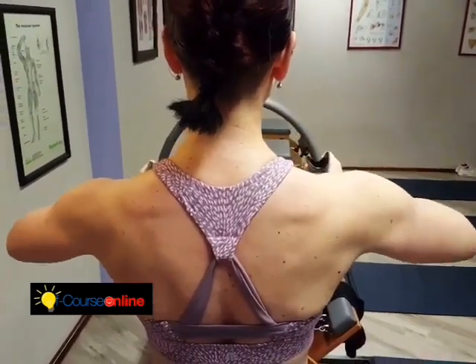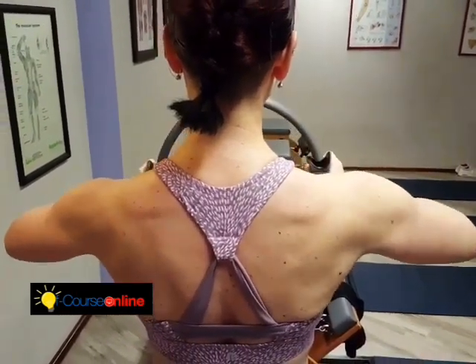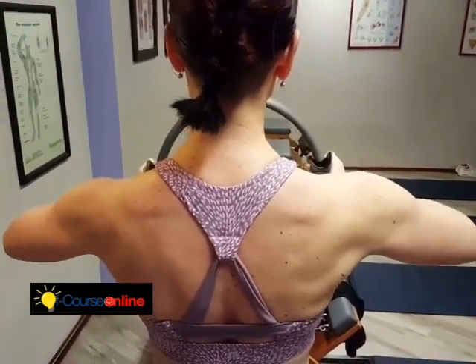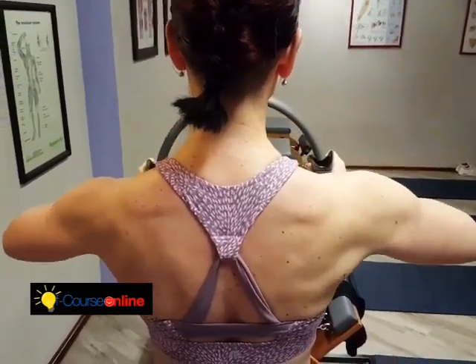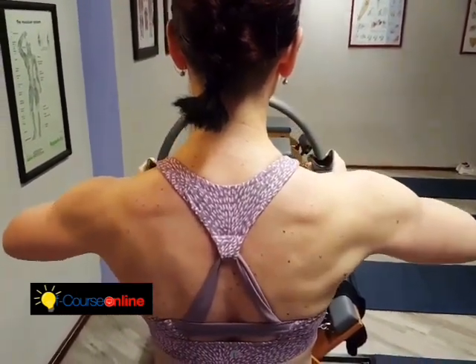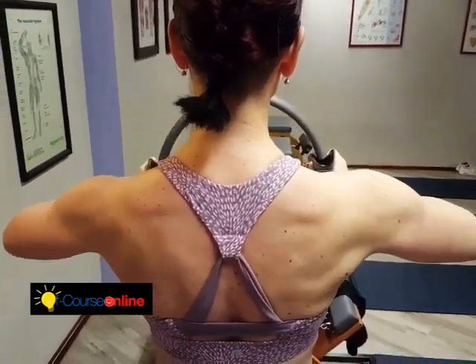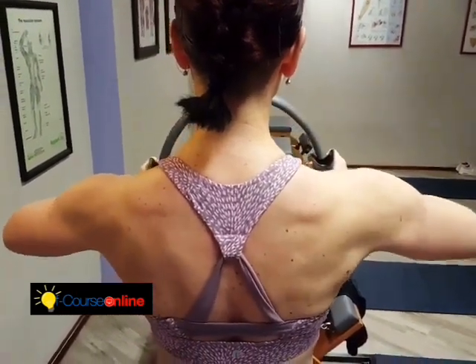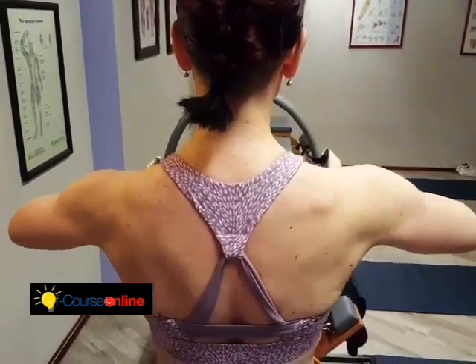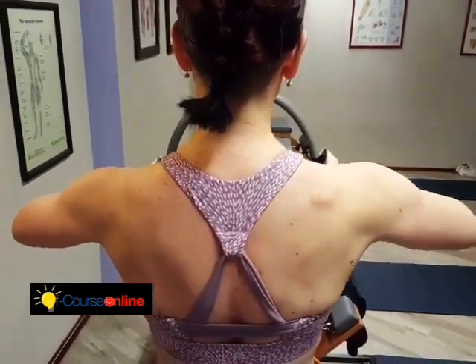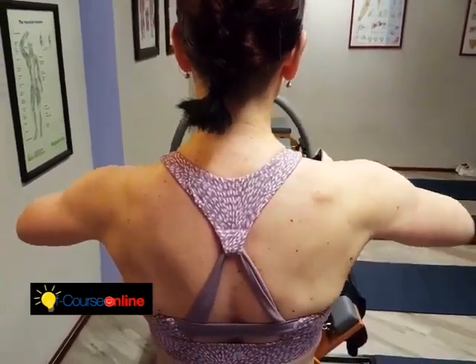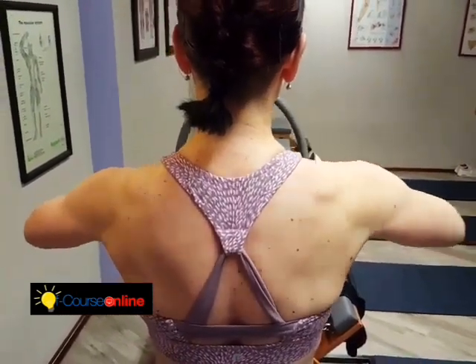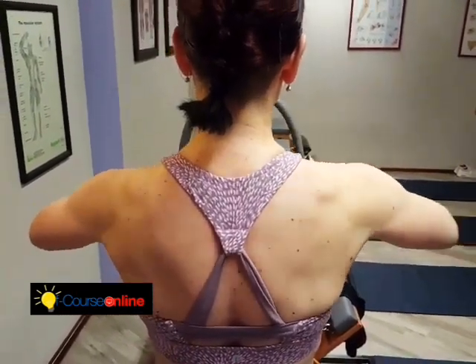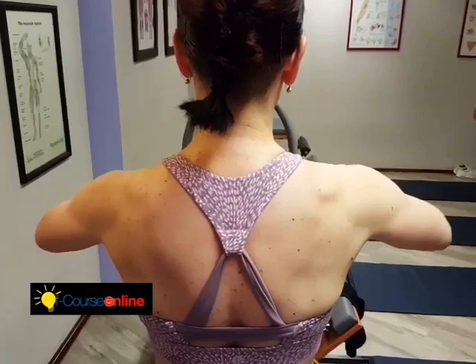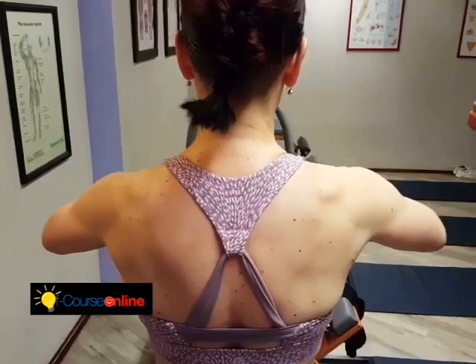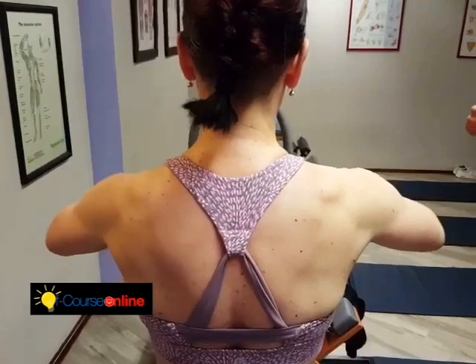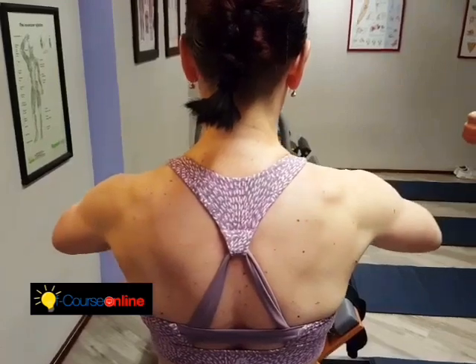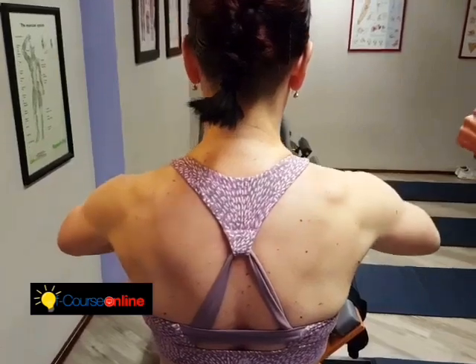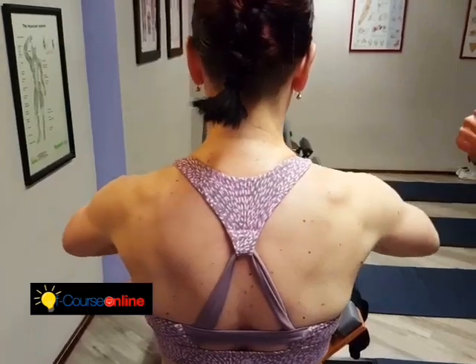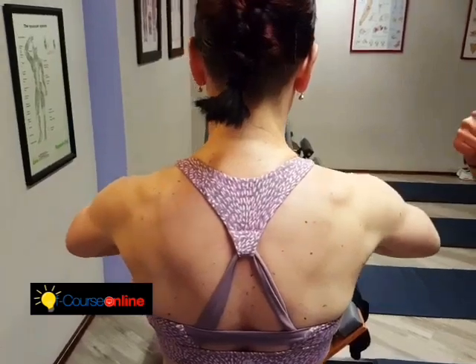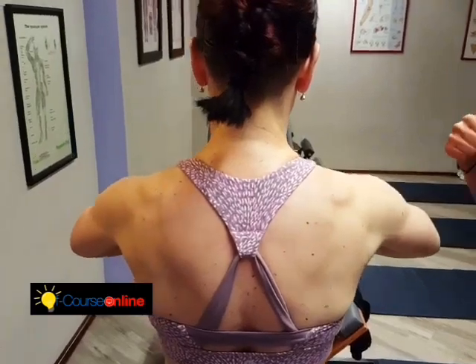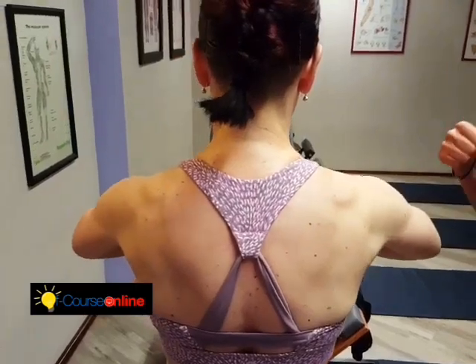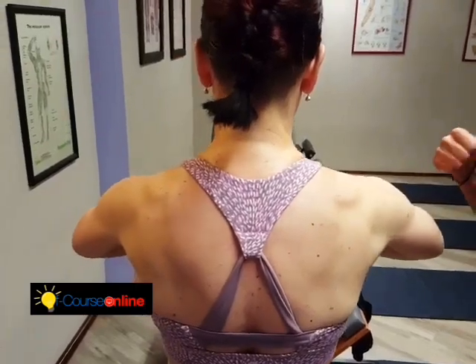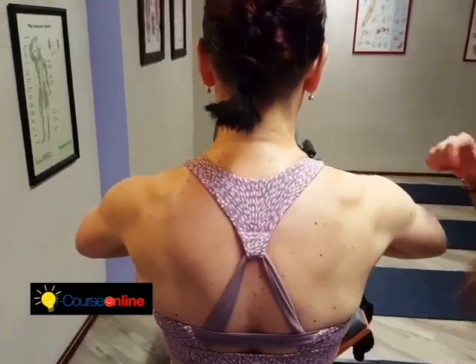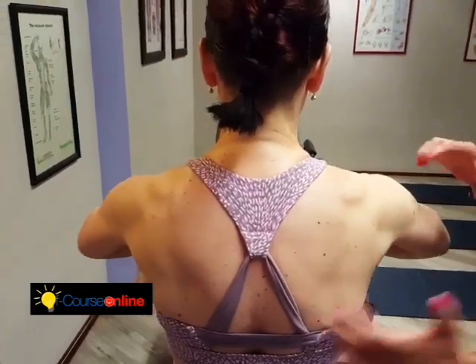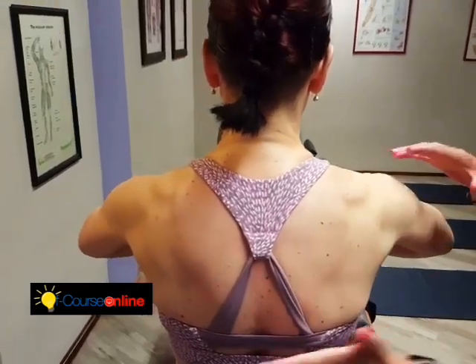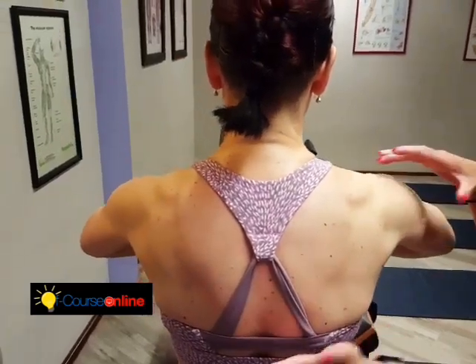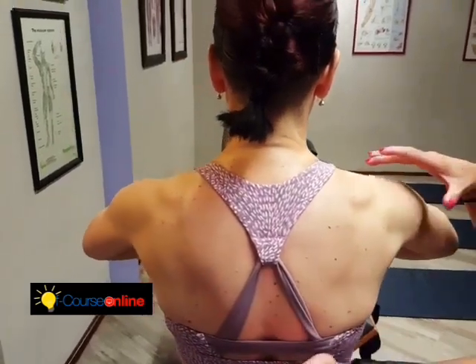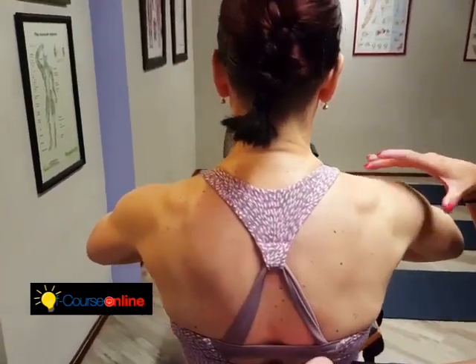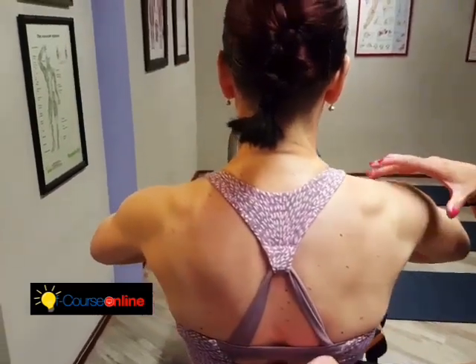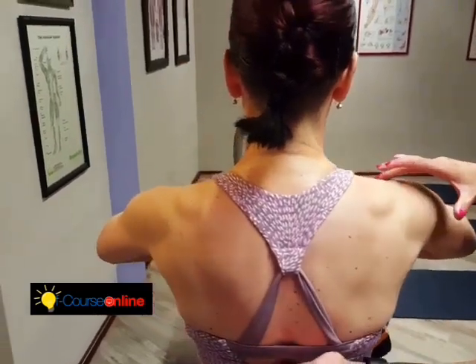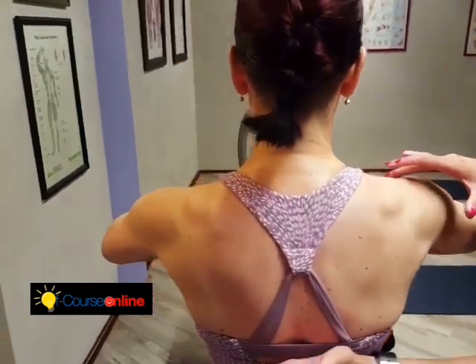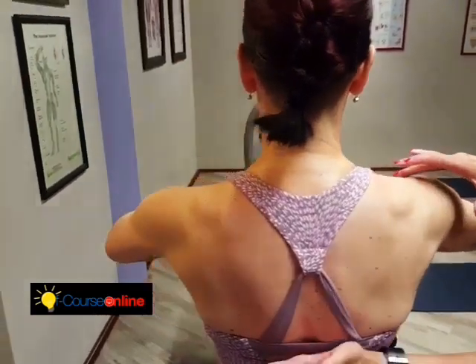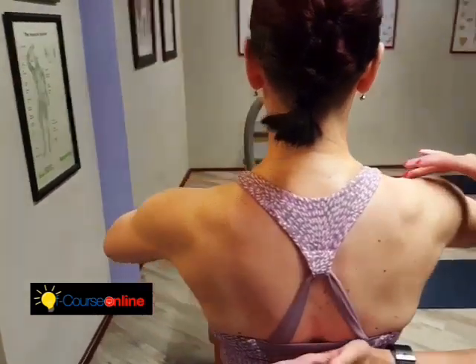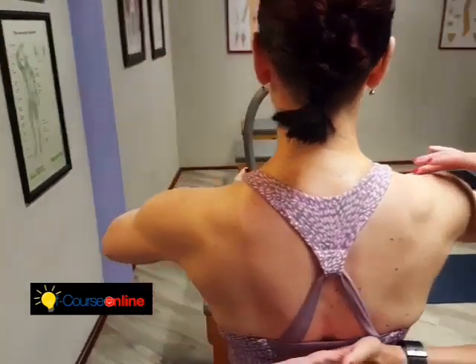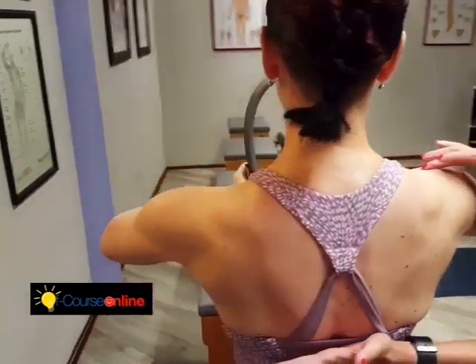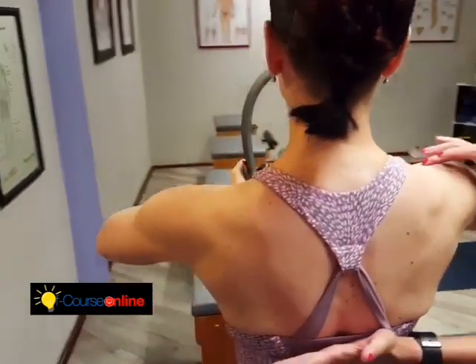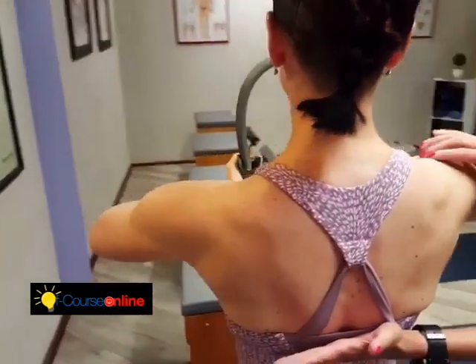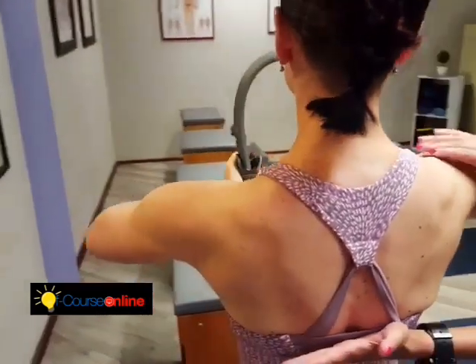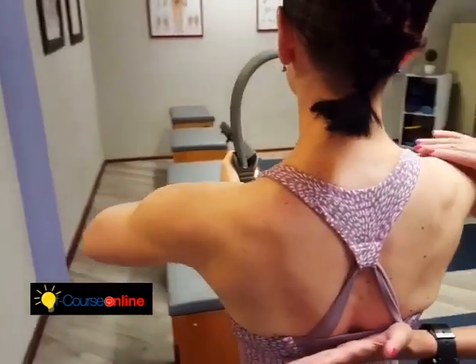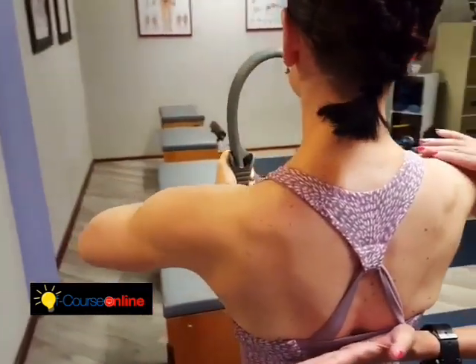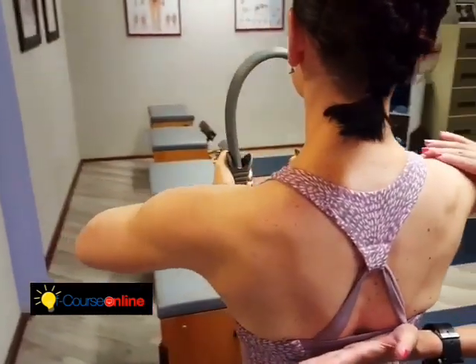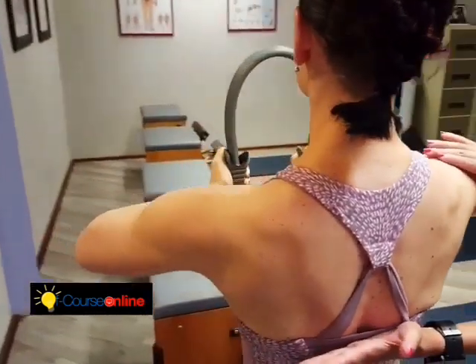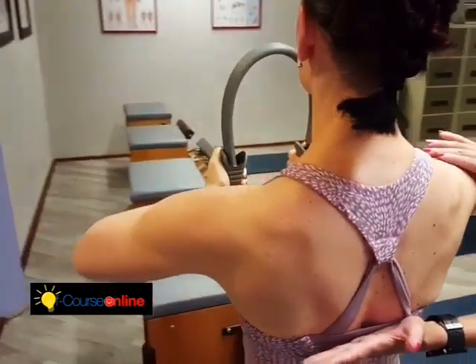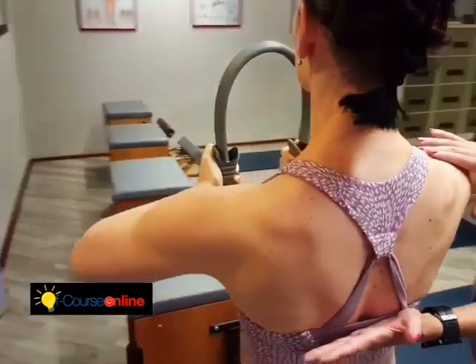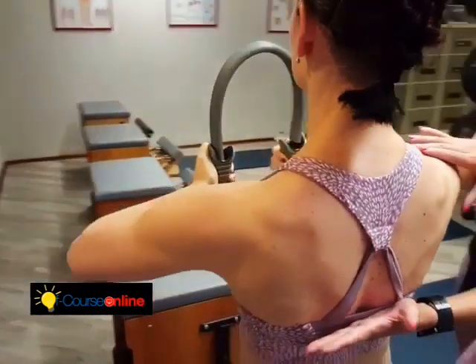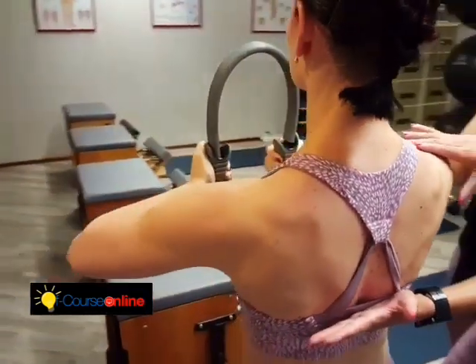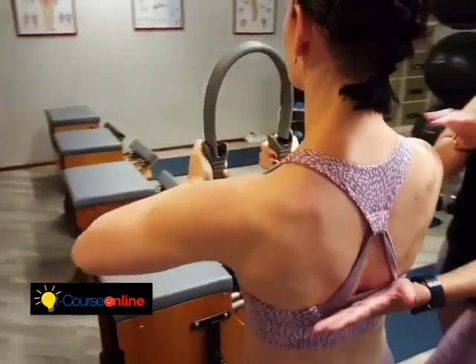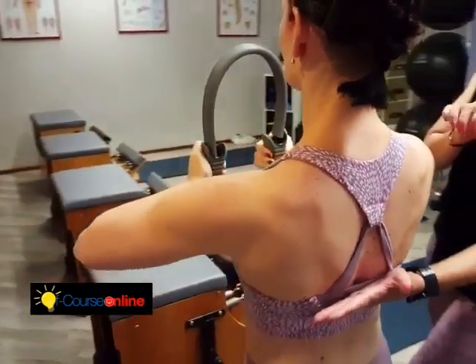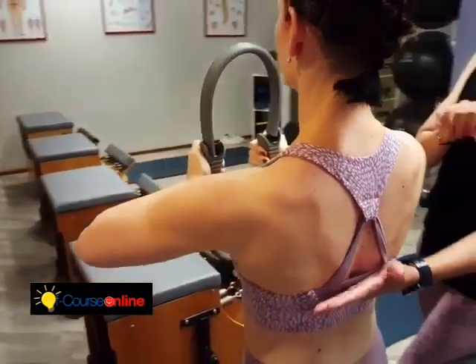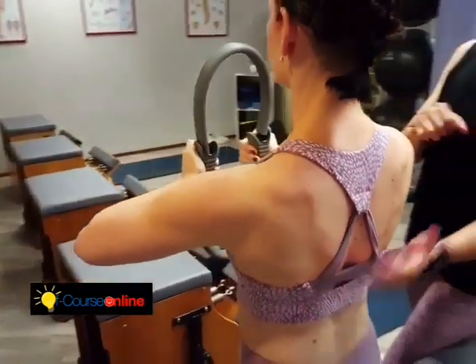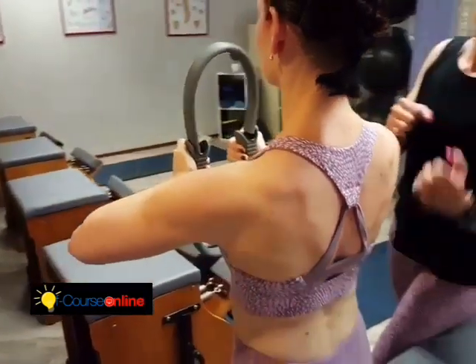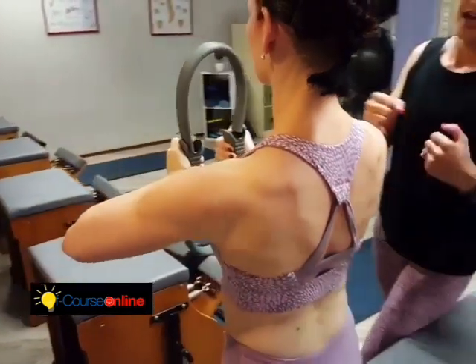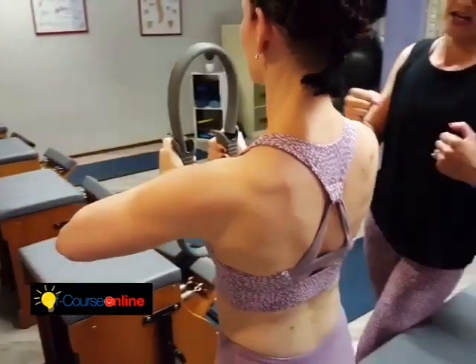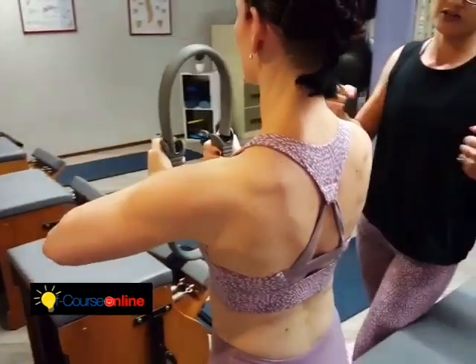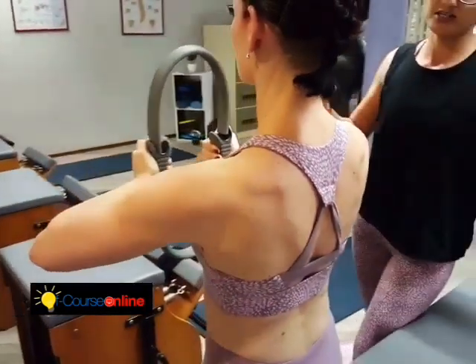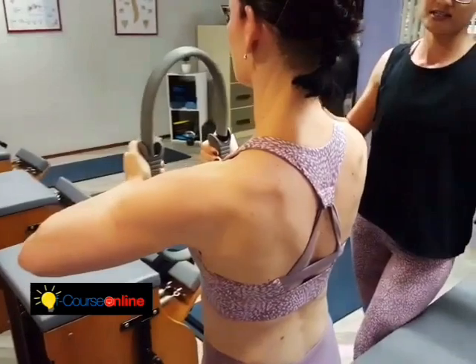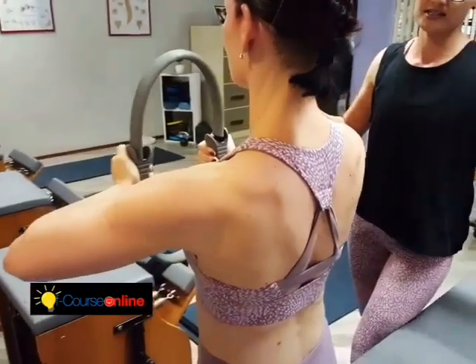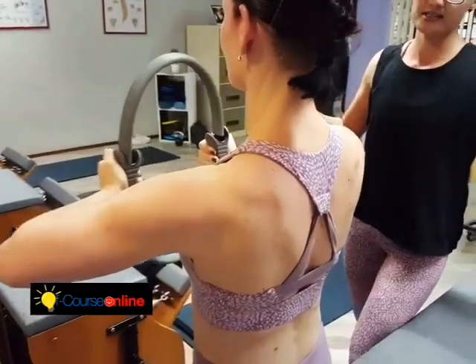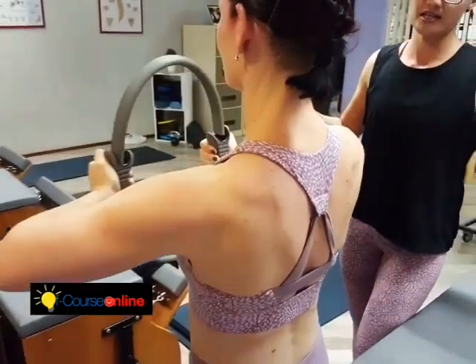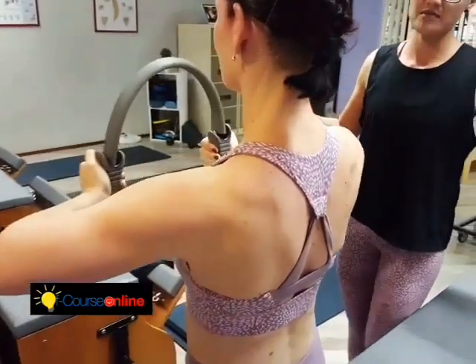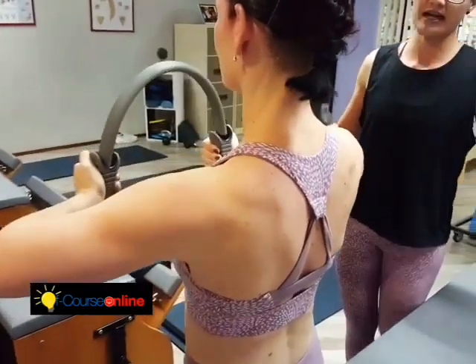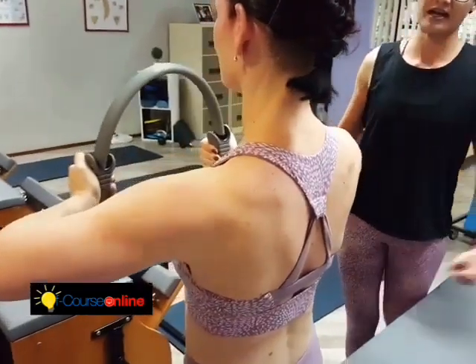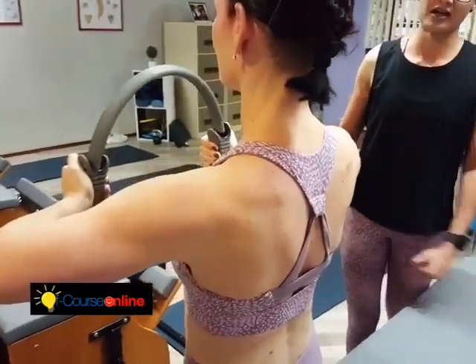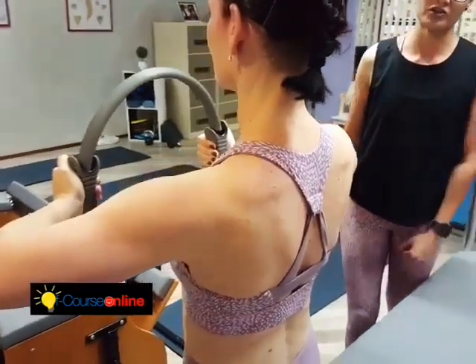Let's do two more. Elbows far away. Hold it there. Extend that thoracic spine. Drop the shoulders heavy and resisting back out.